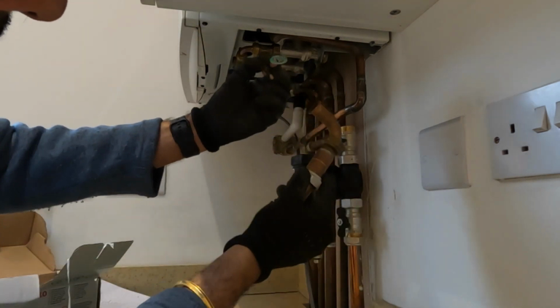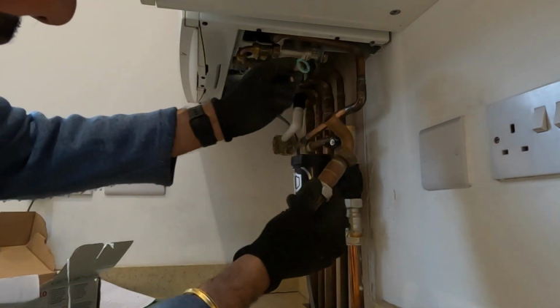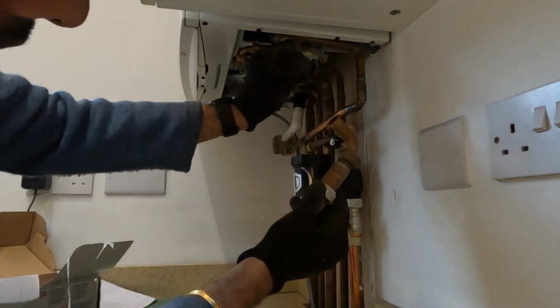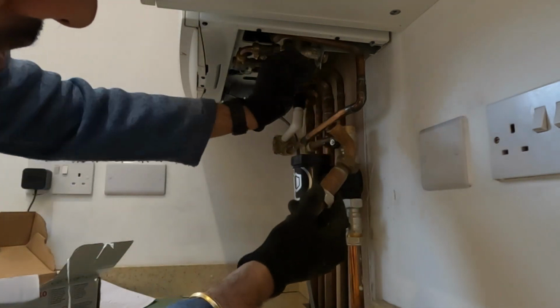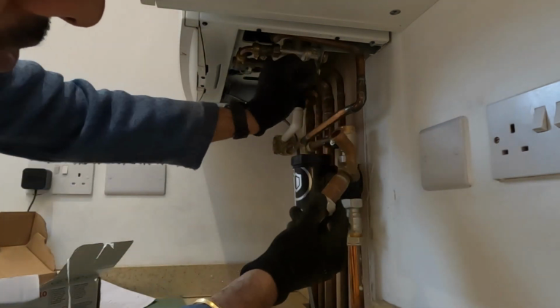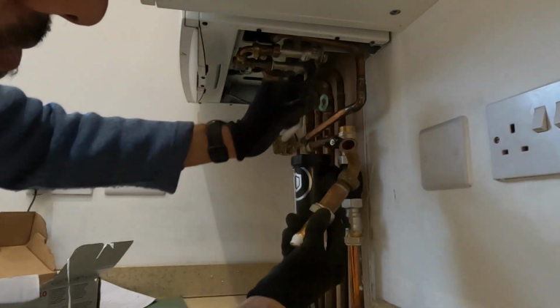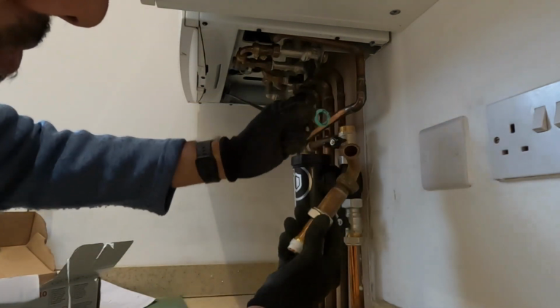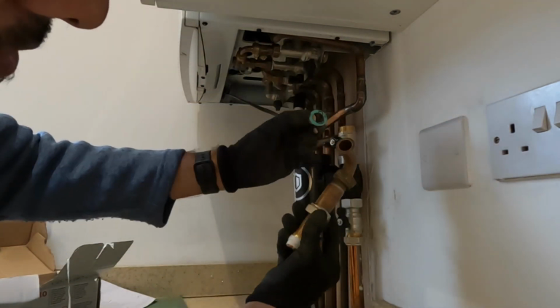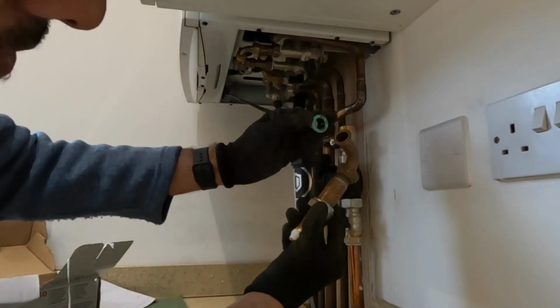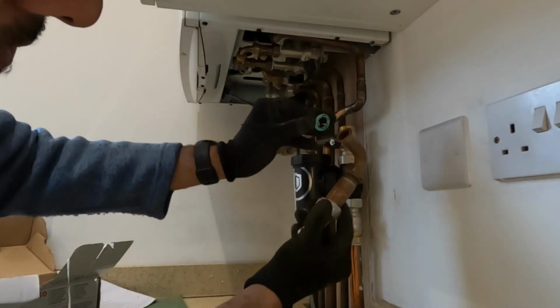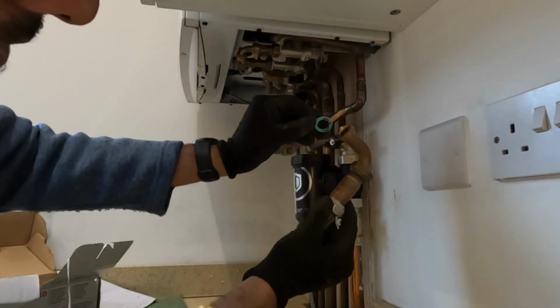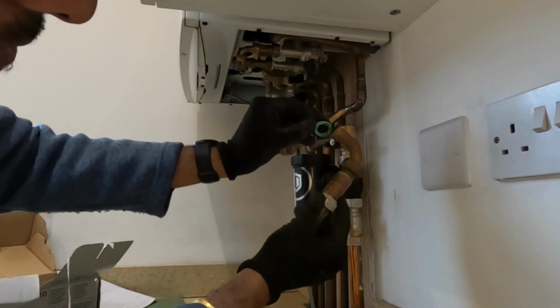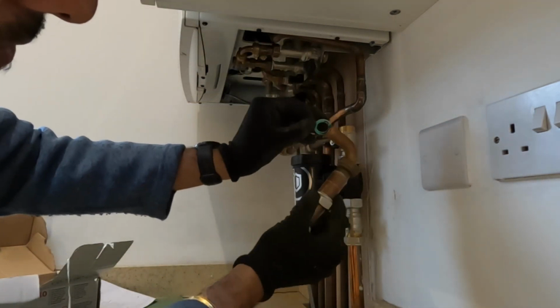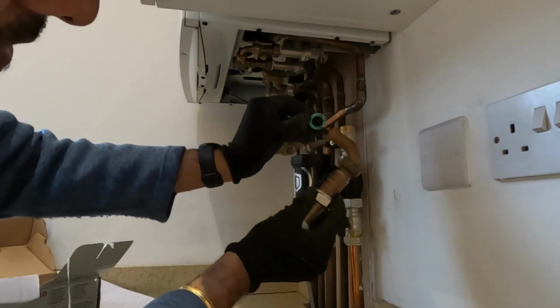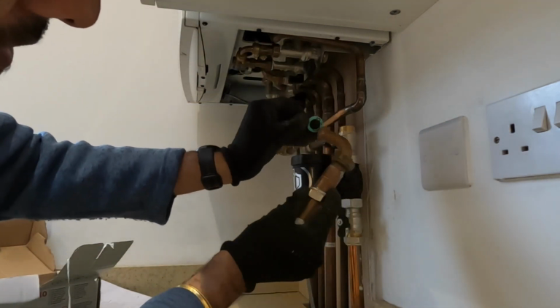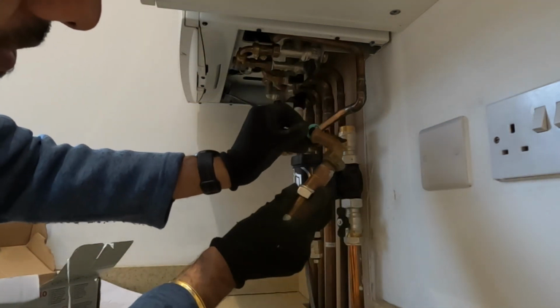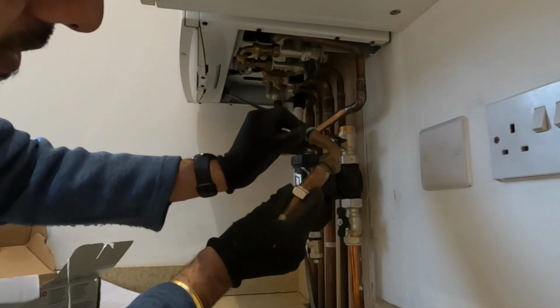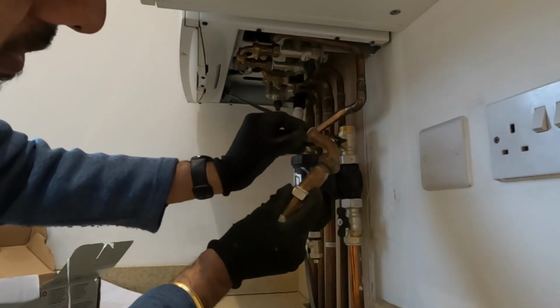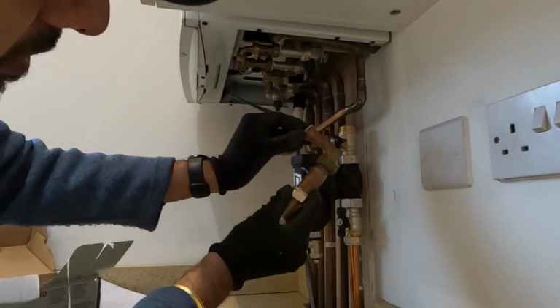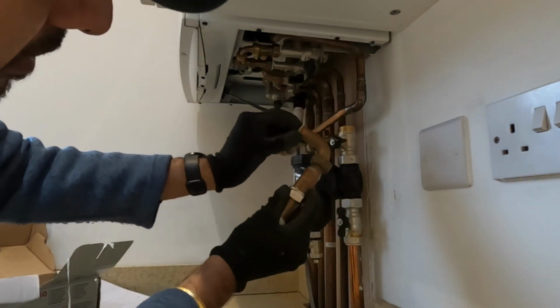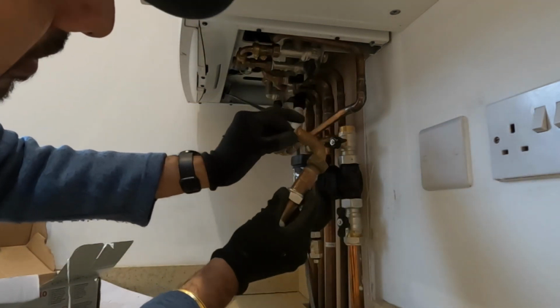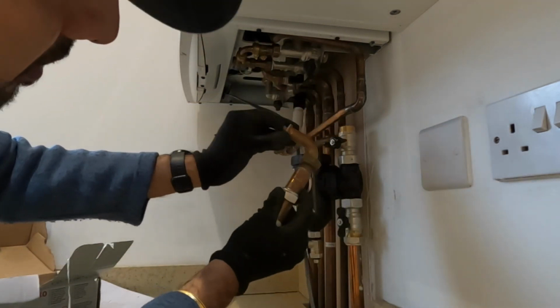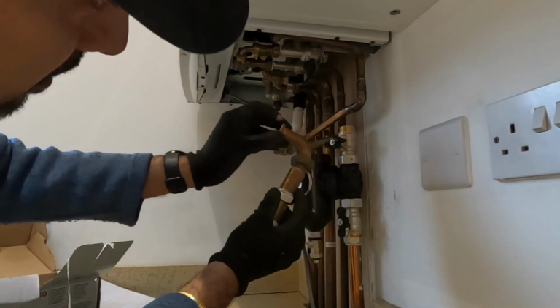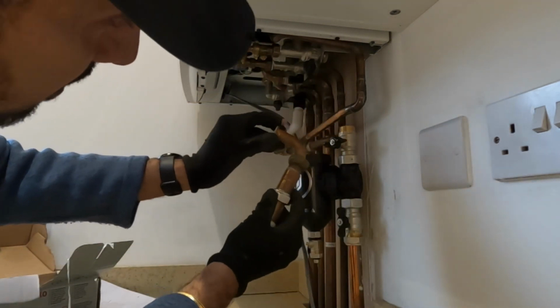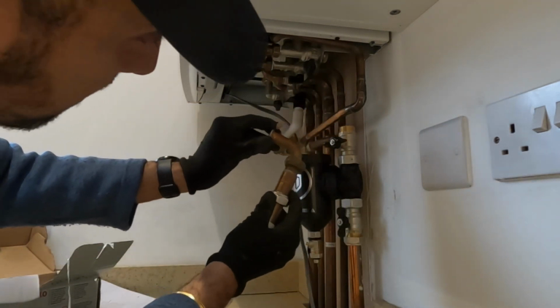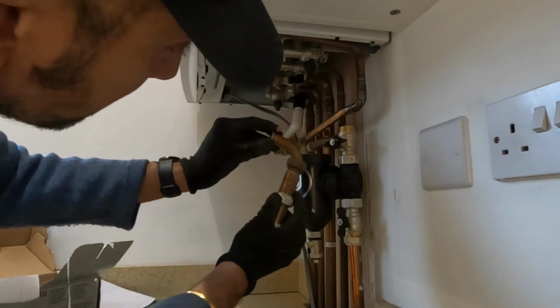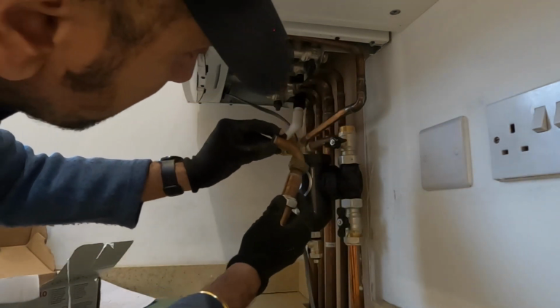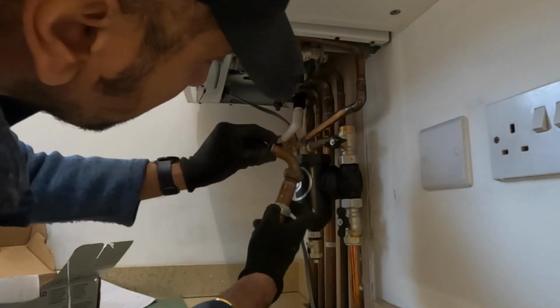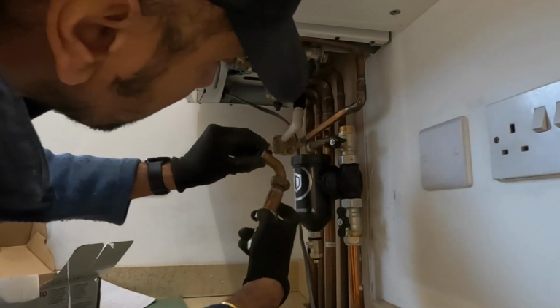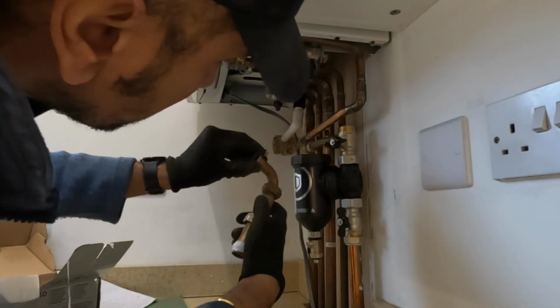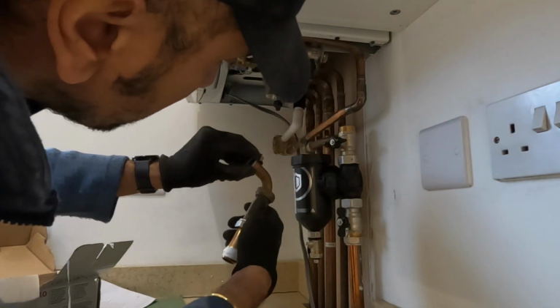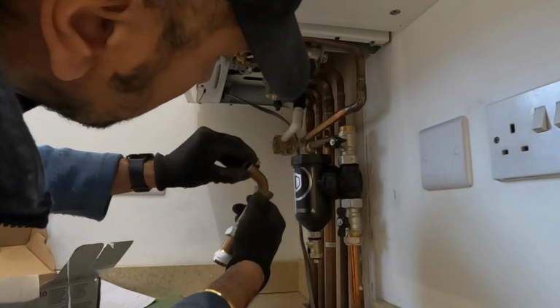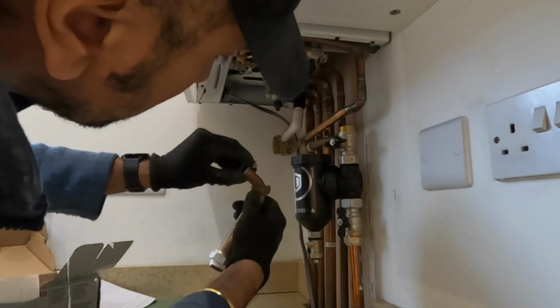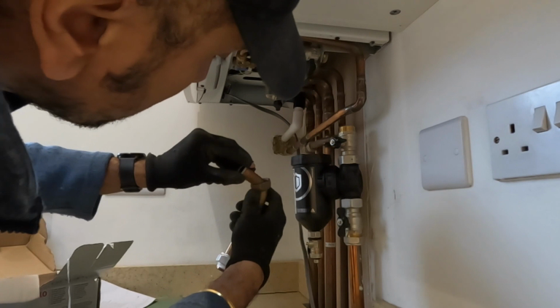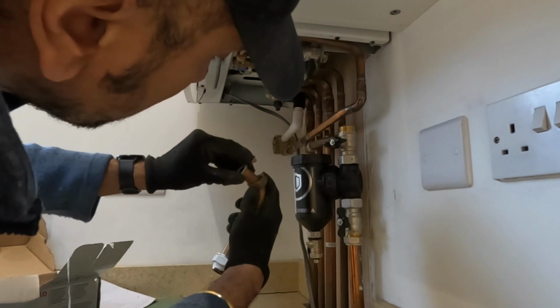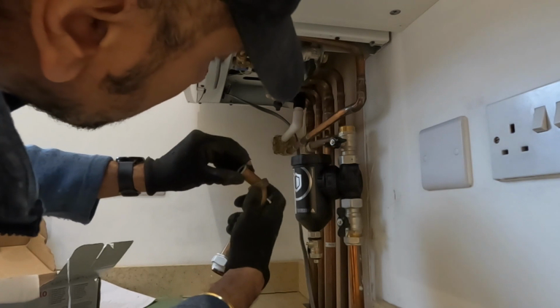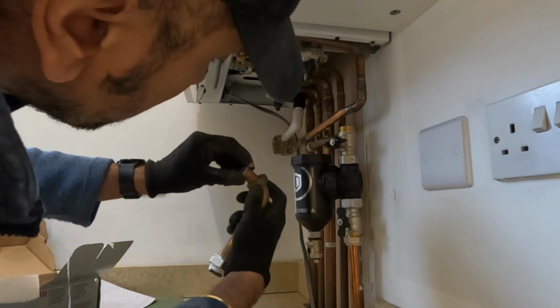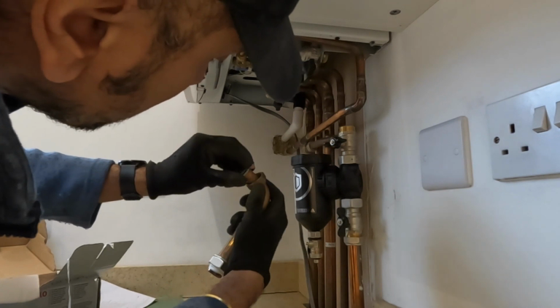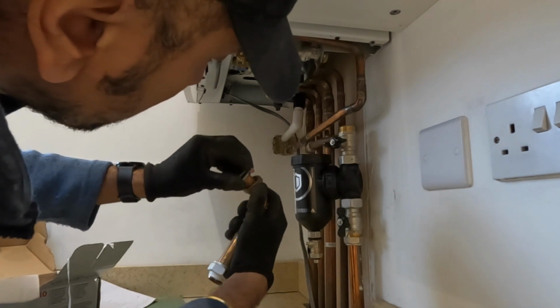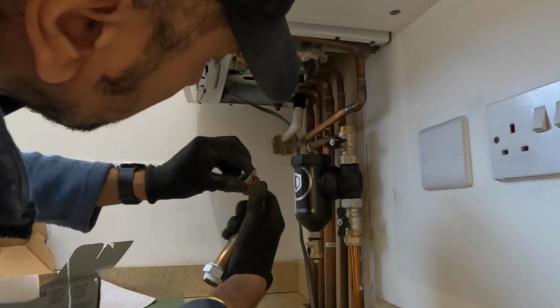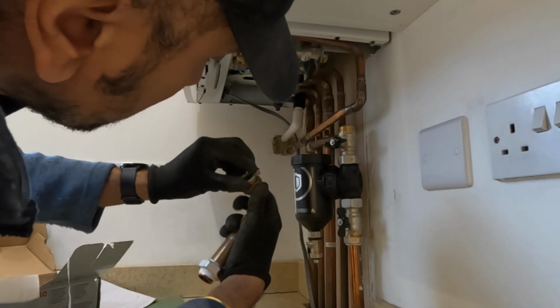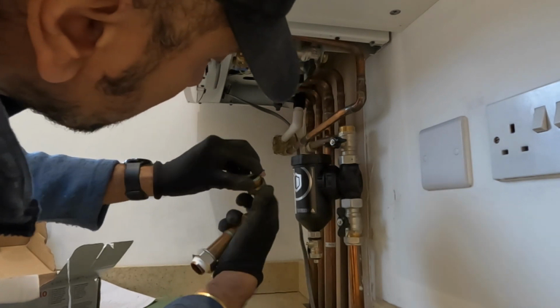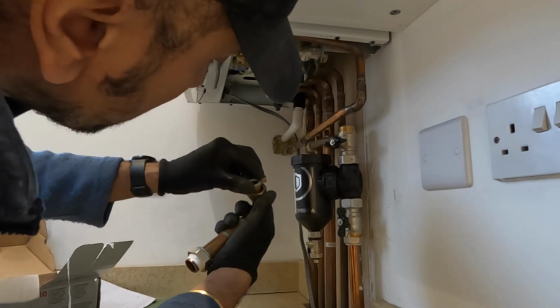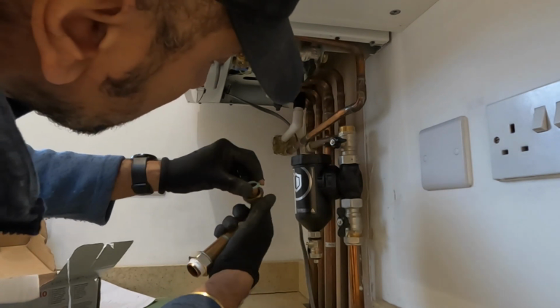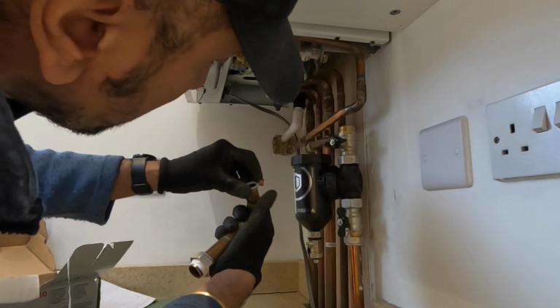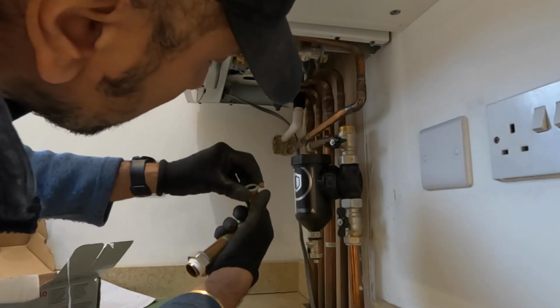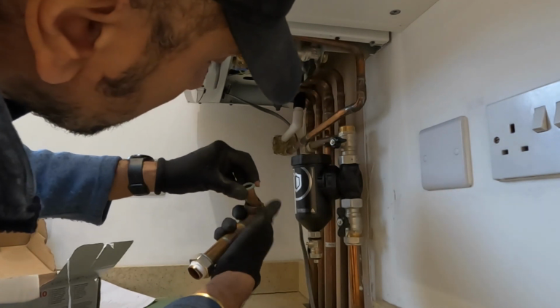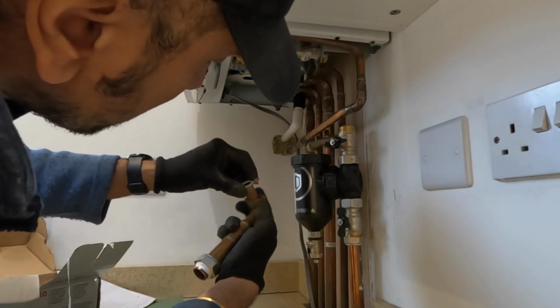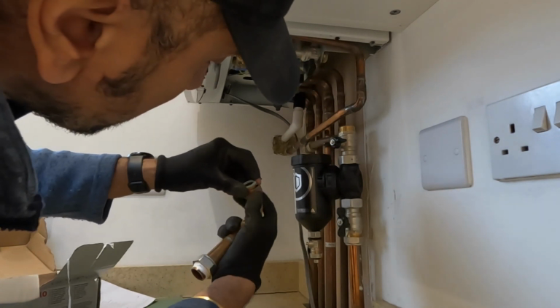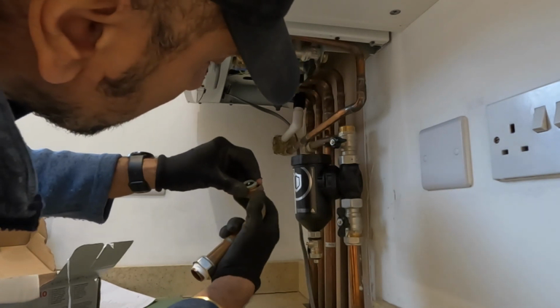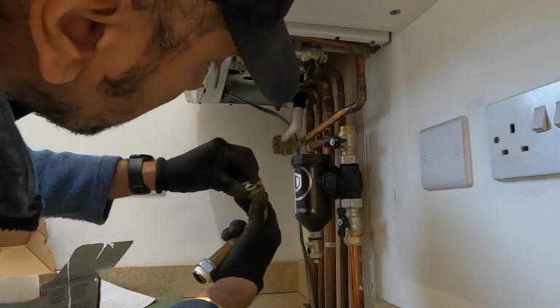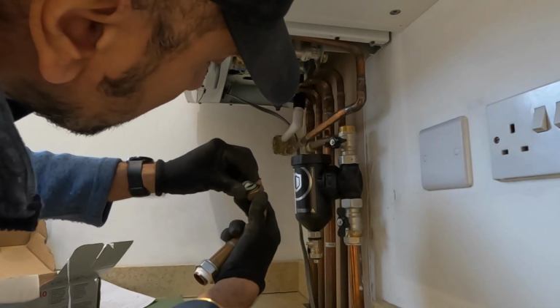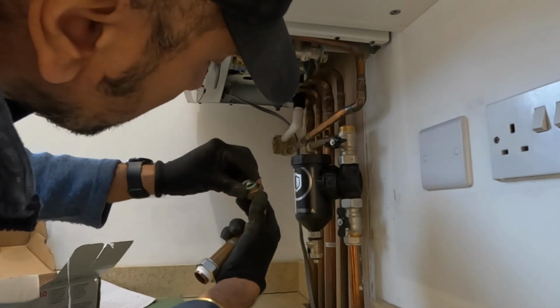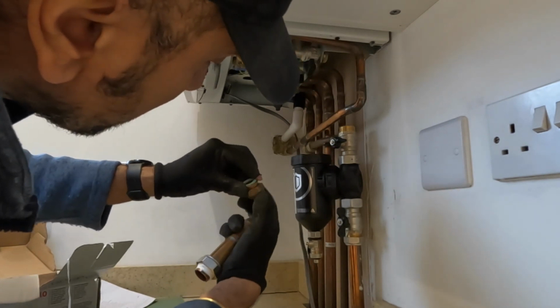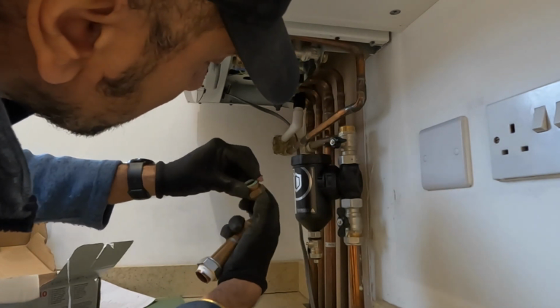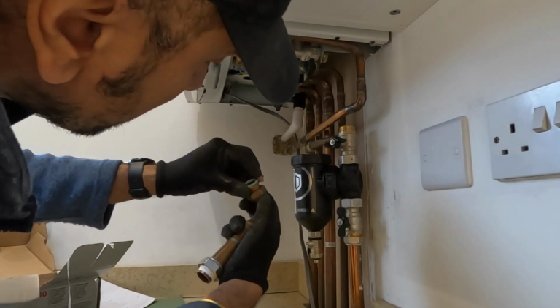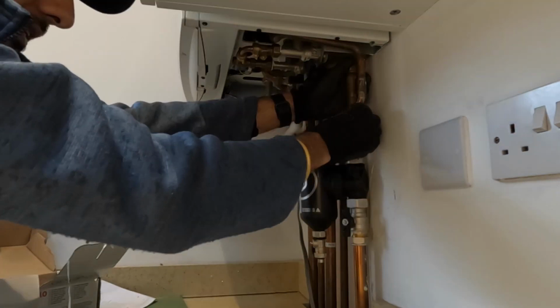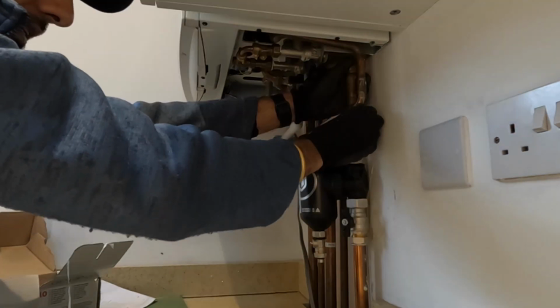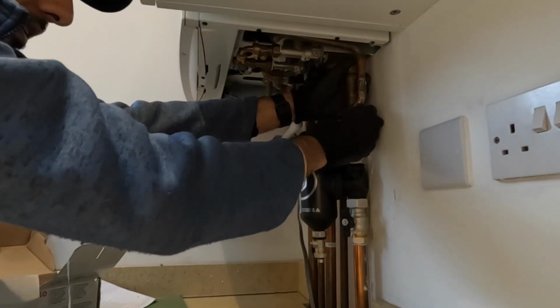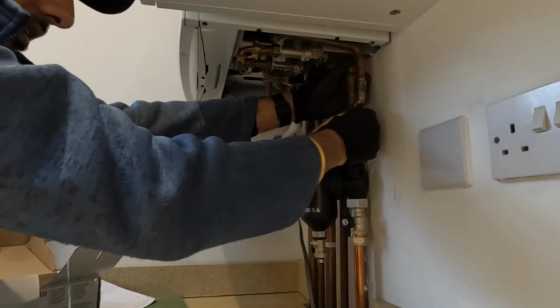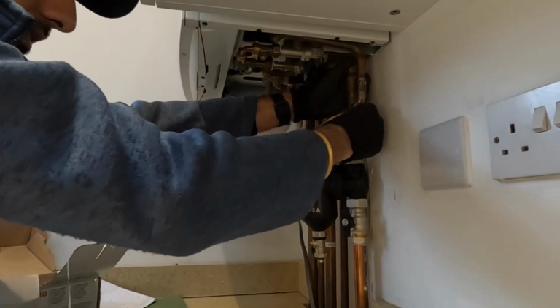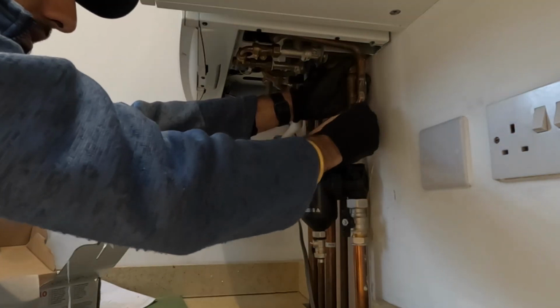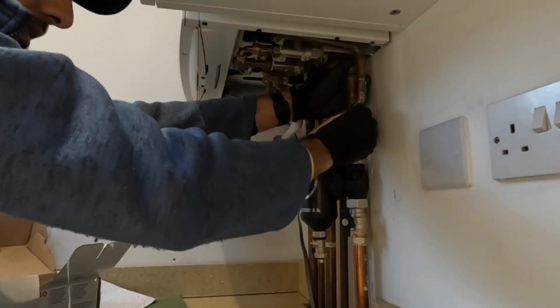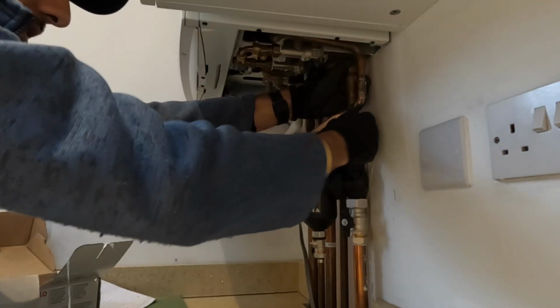Fibre washer in, then slot the olive onto the valve and tighten it all up.